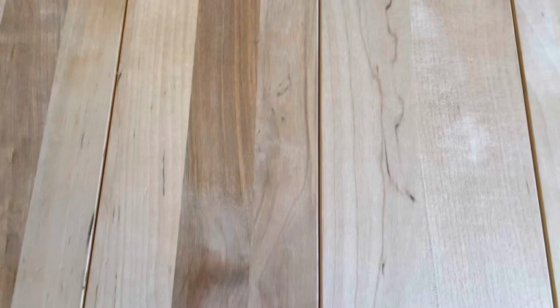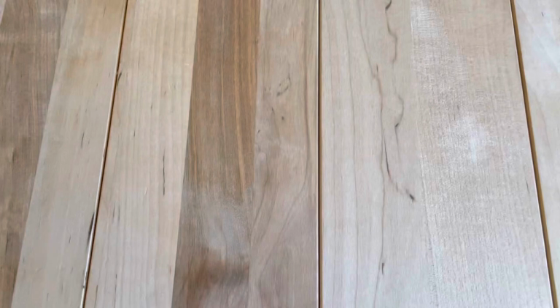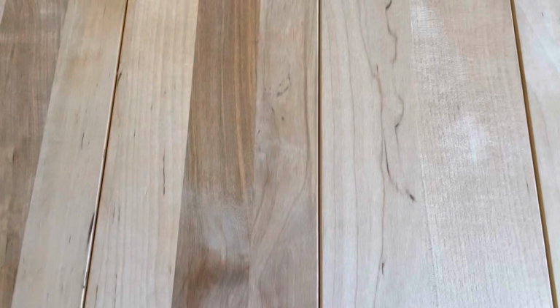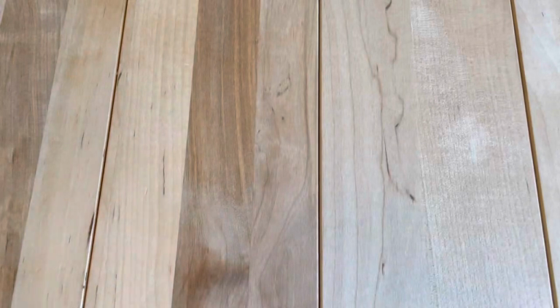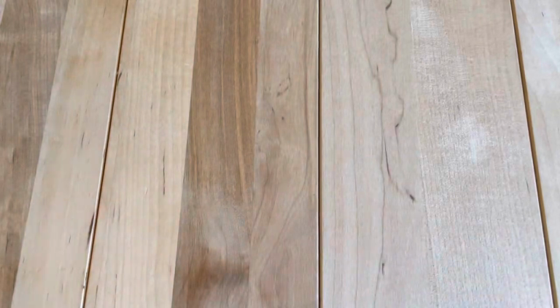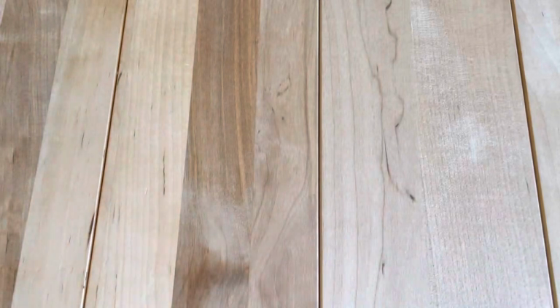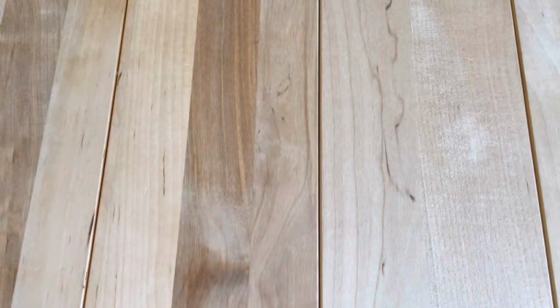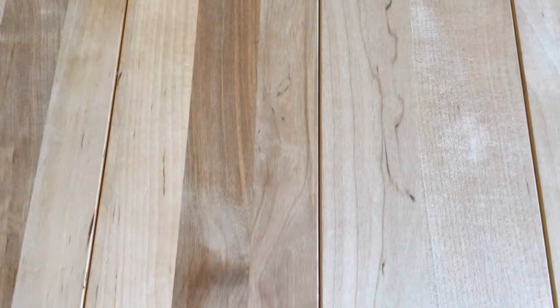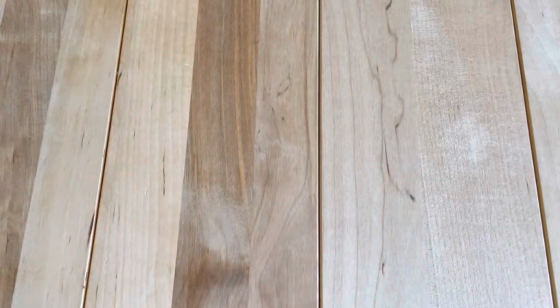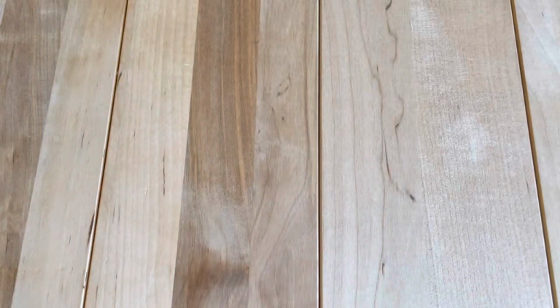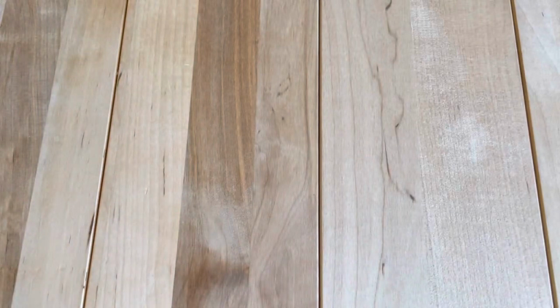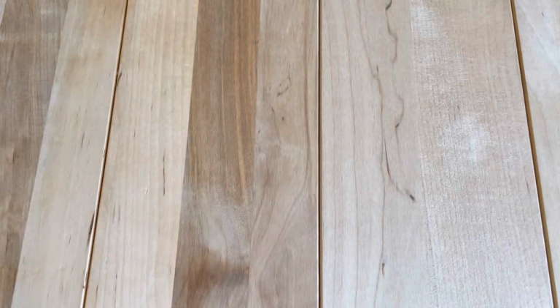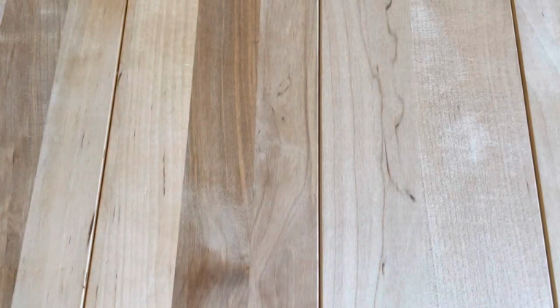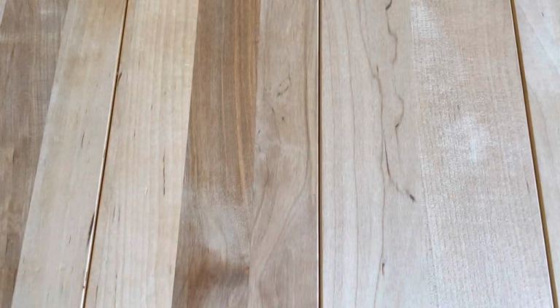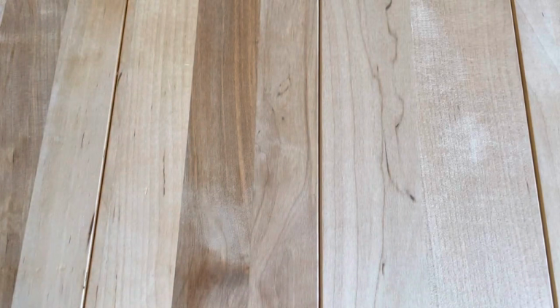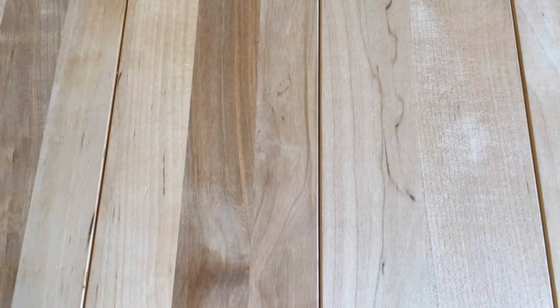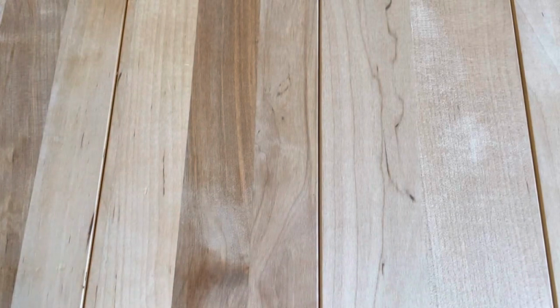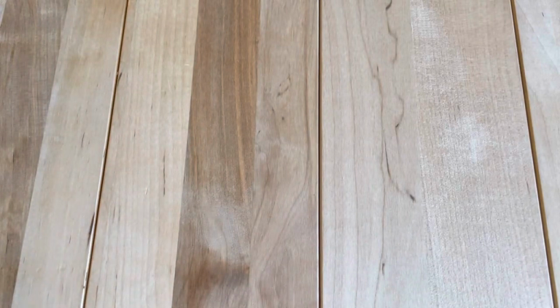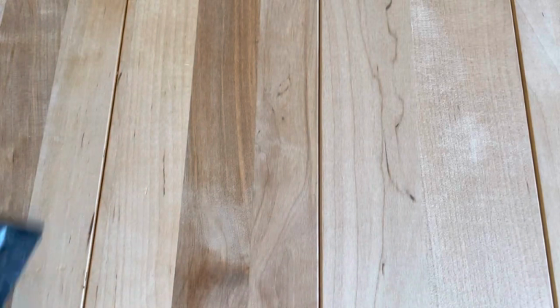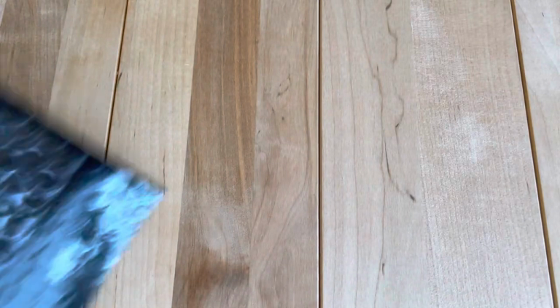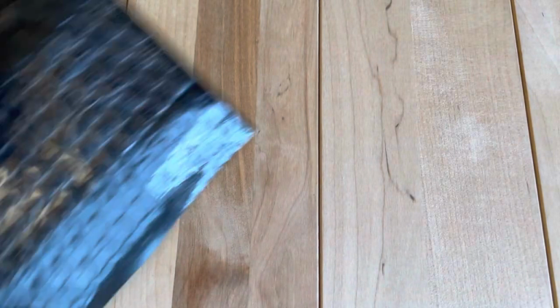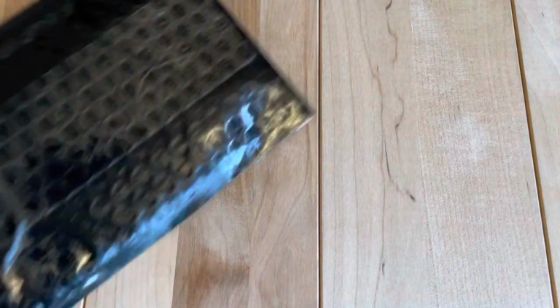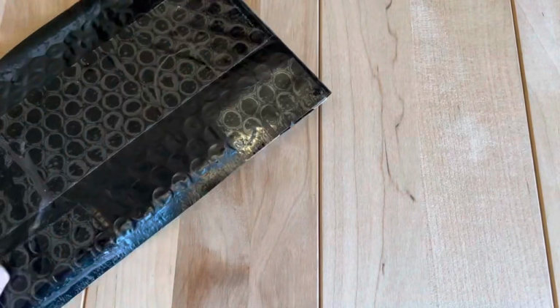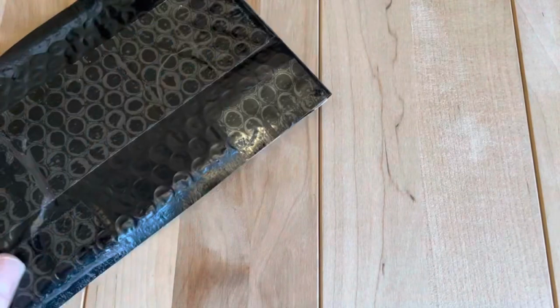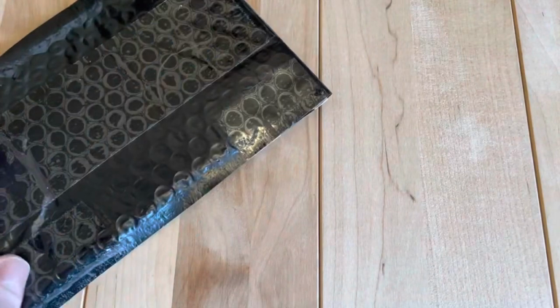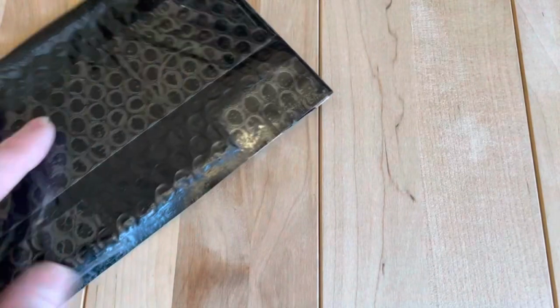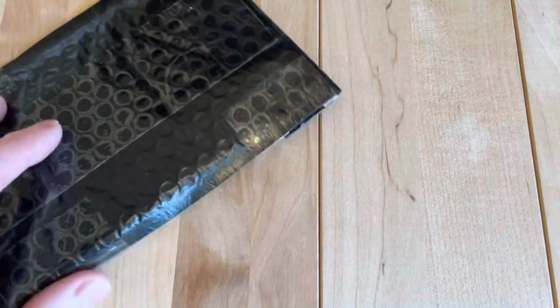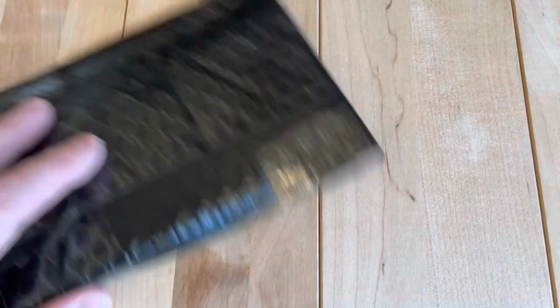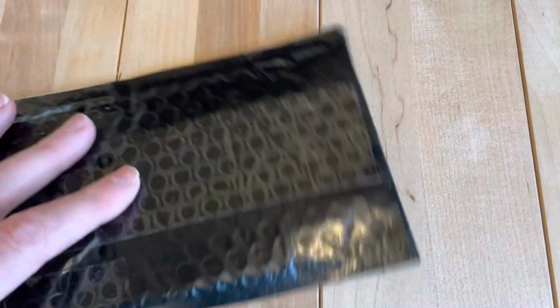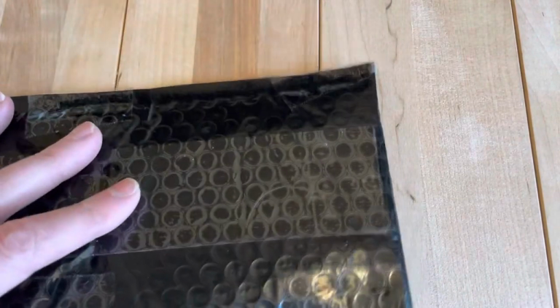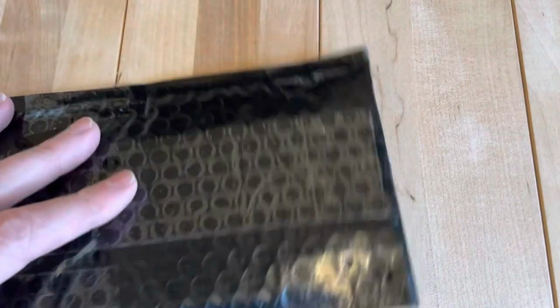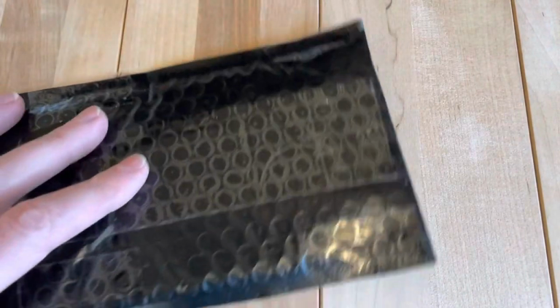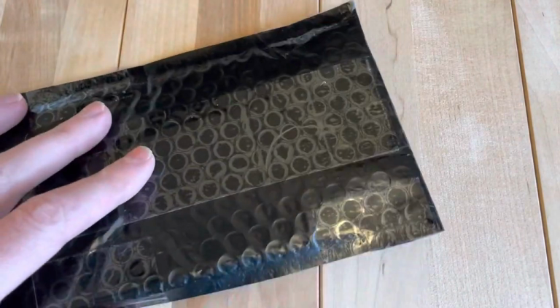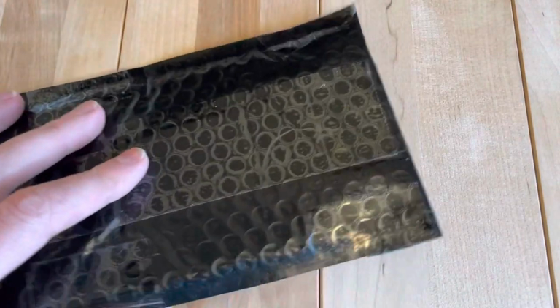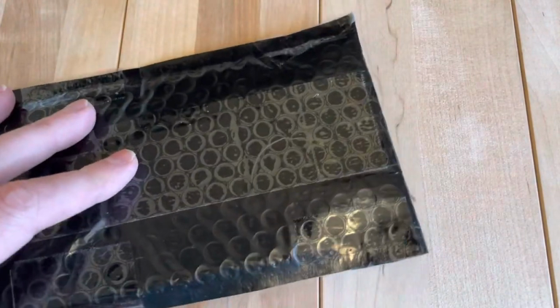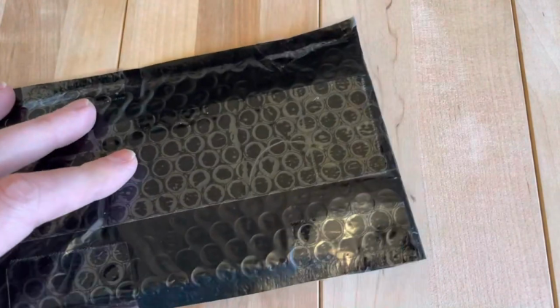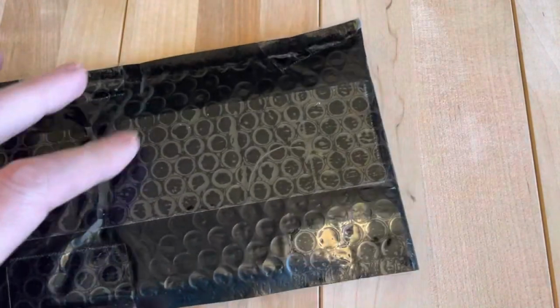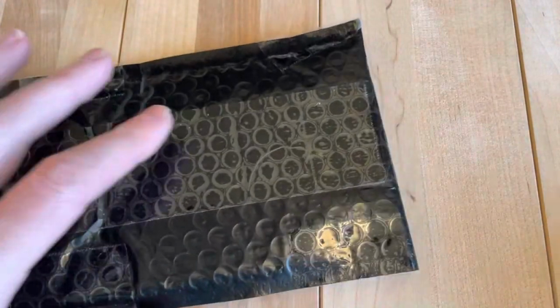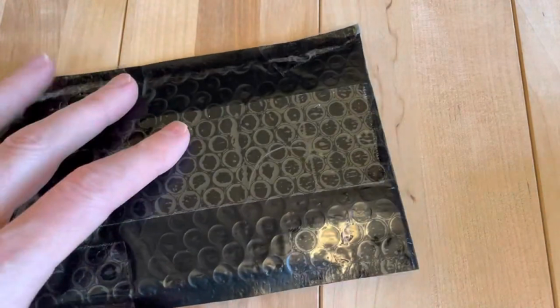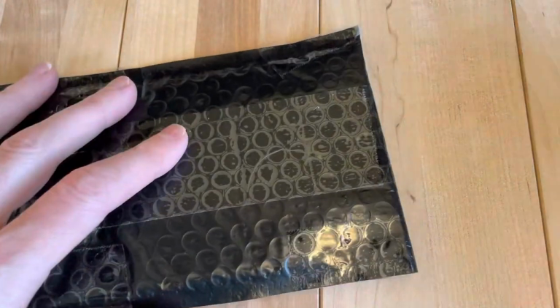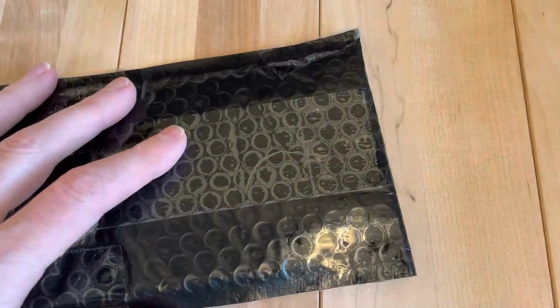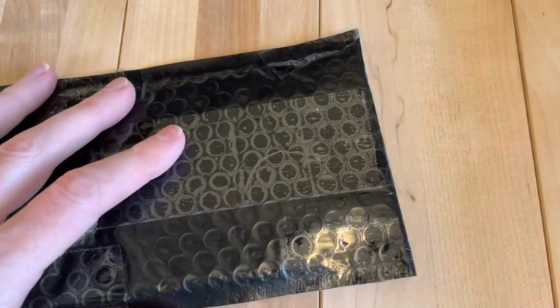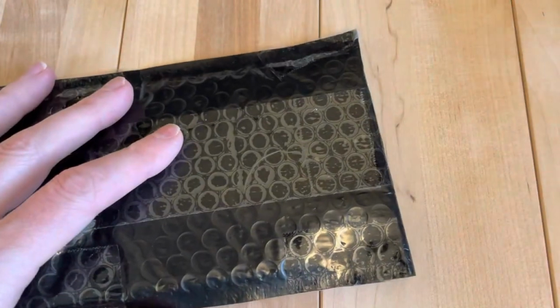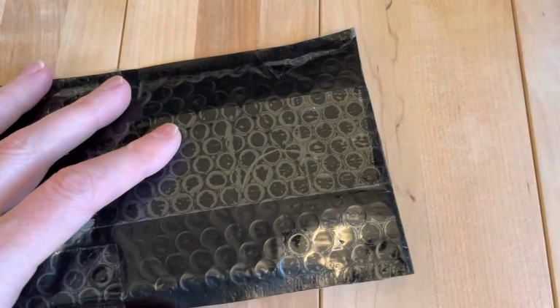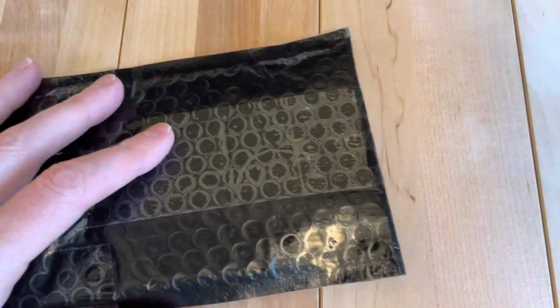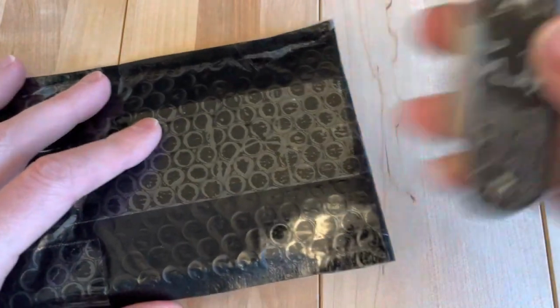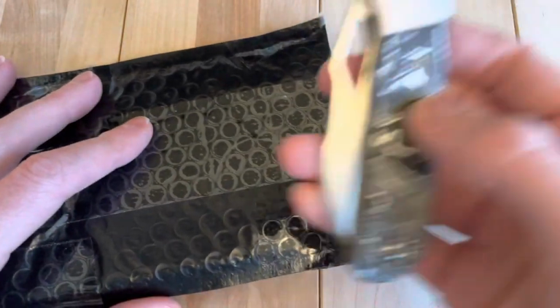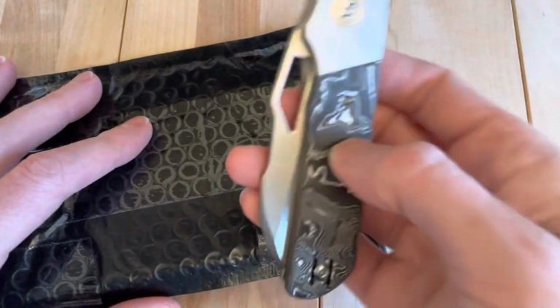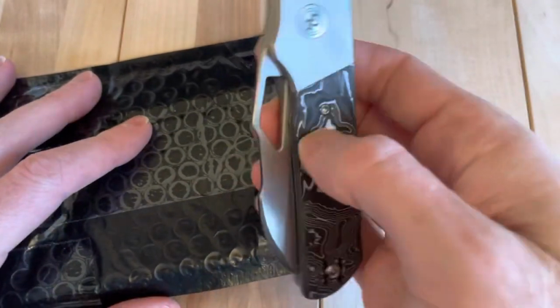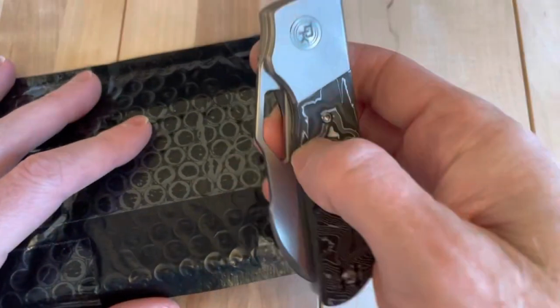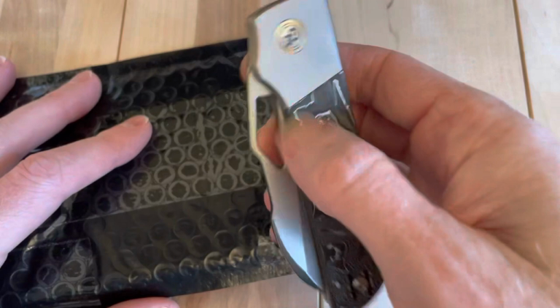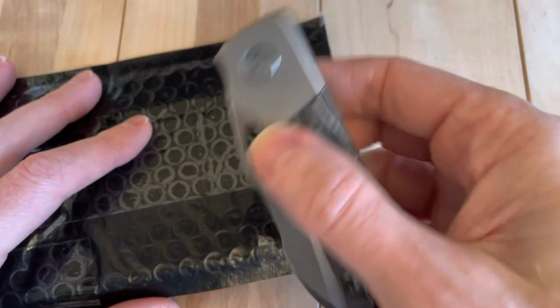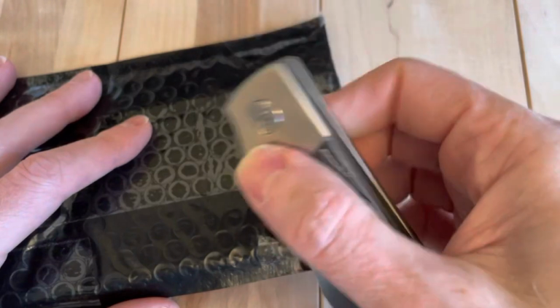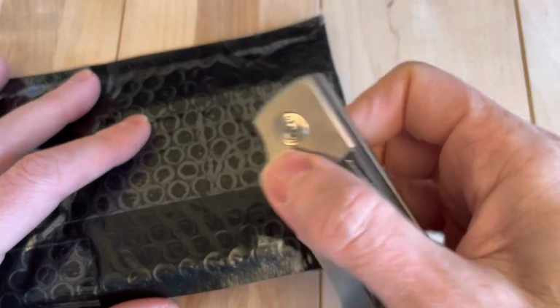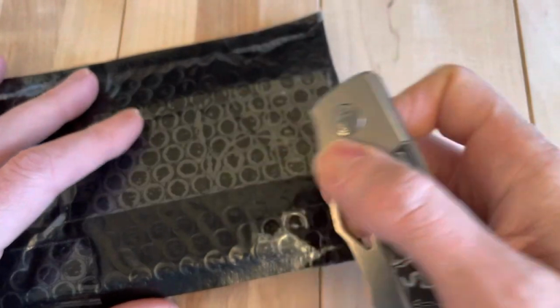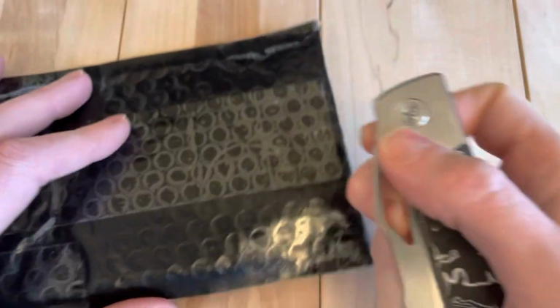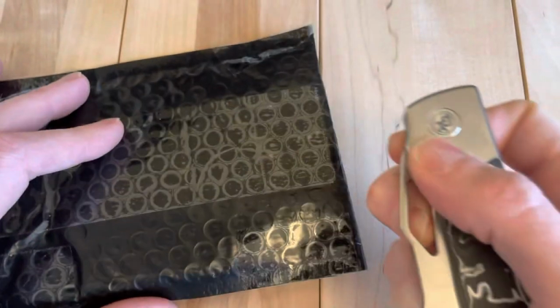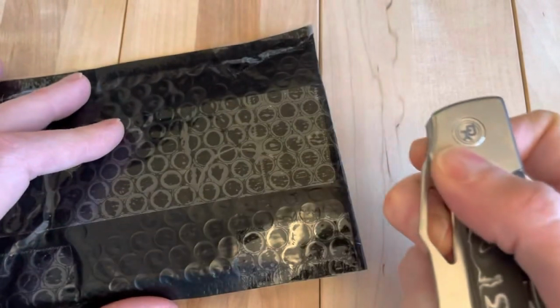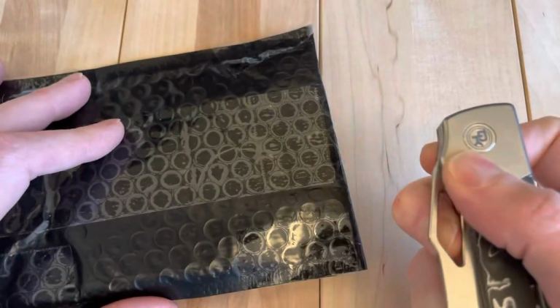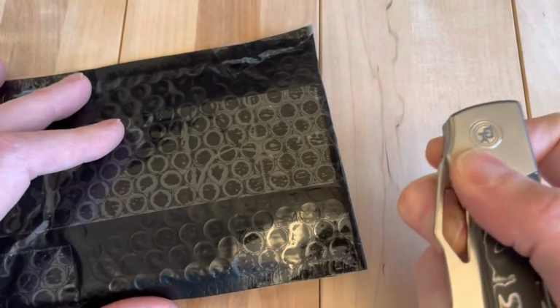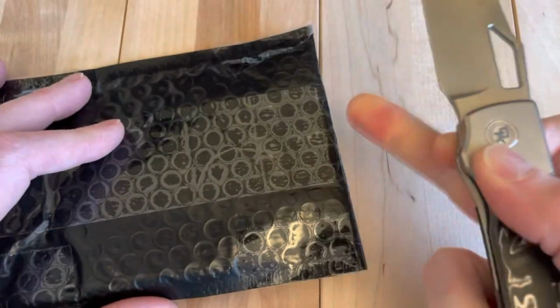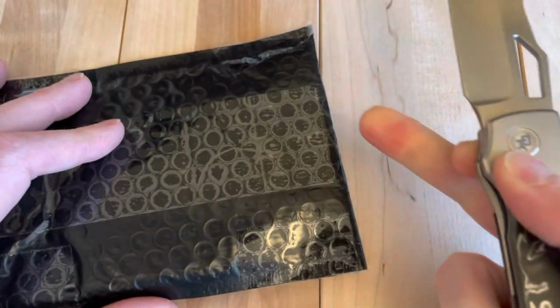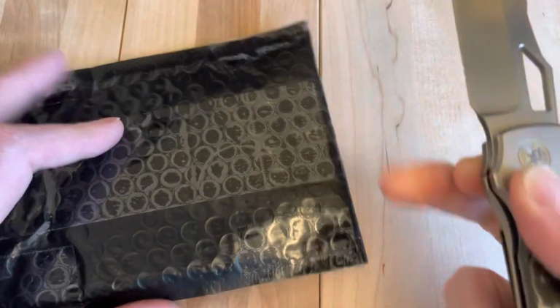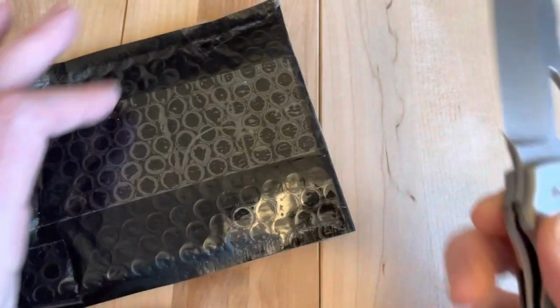Hey, welcome back. We have a little package here from Devo Knives, so let's get into it.